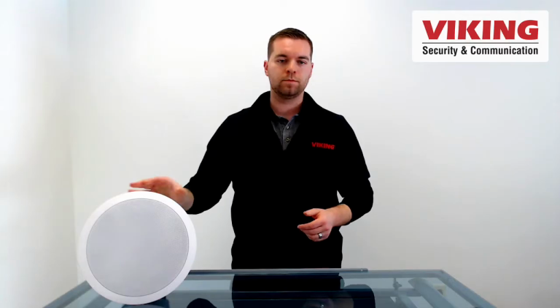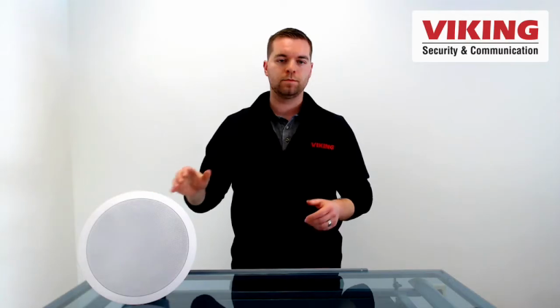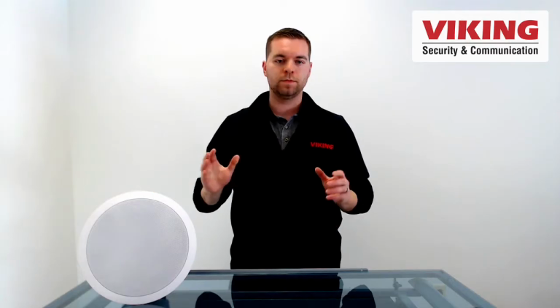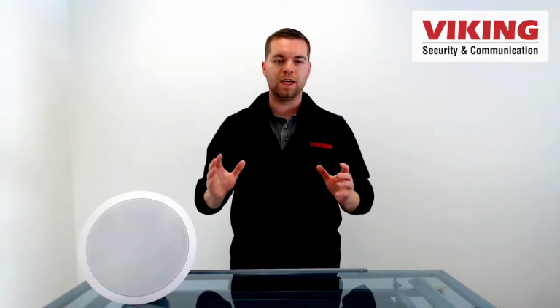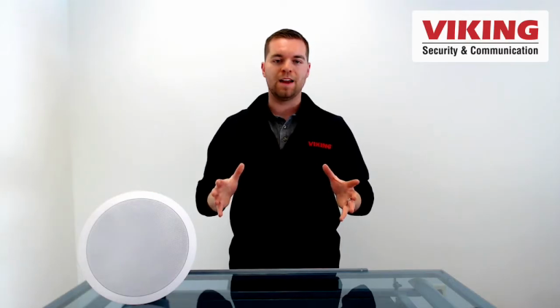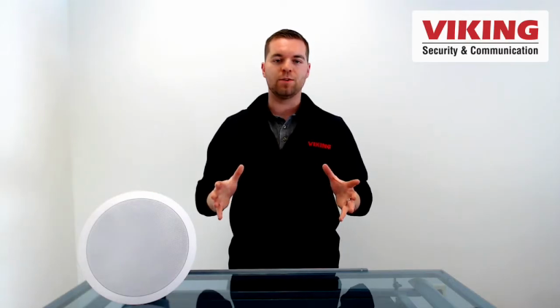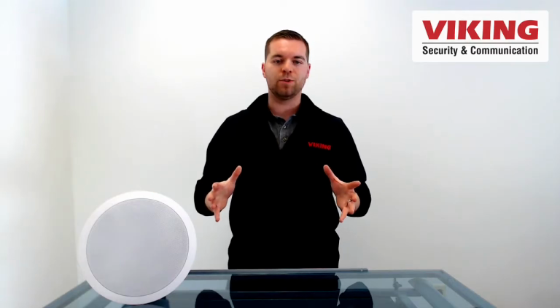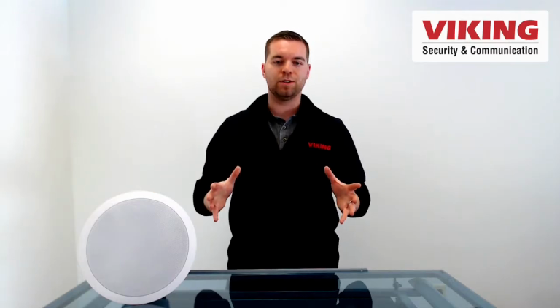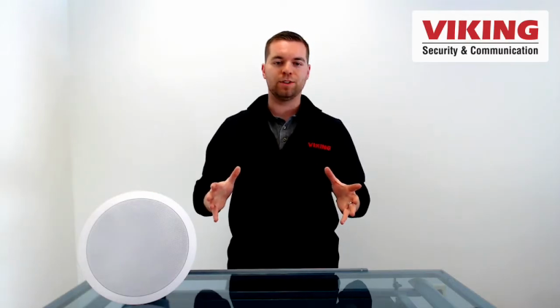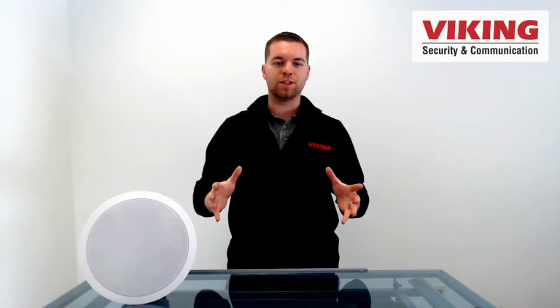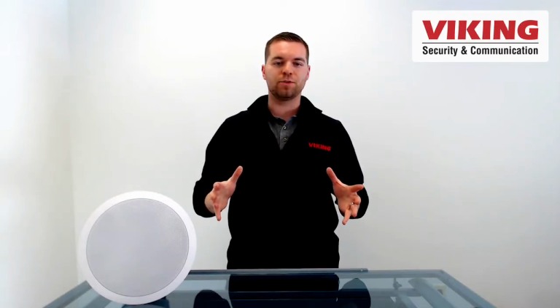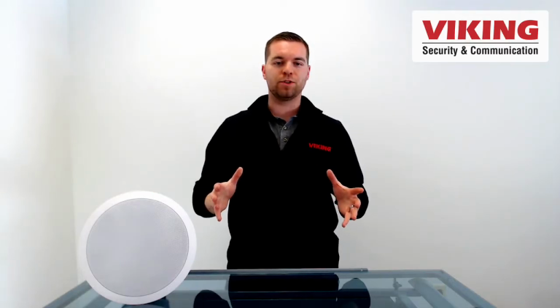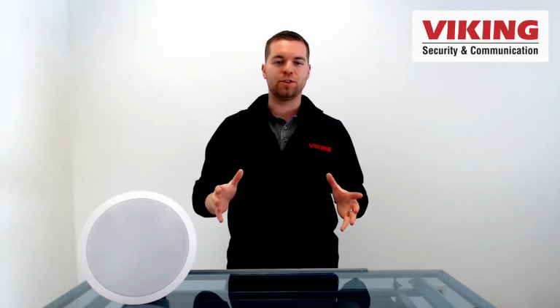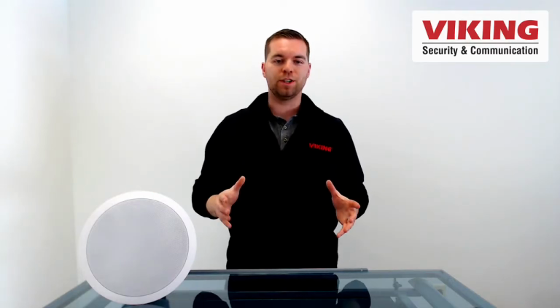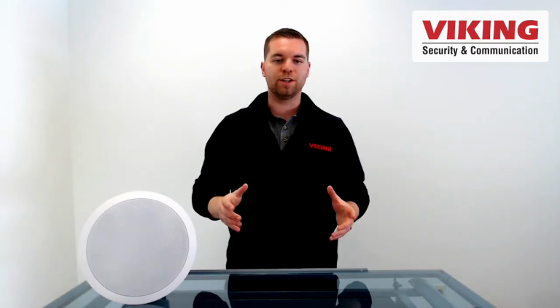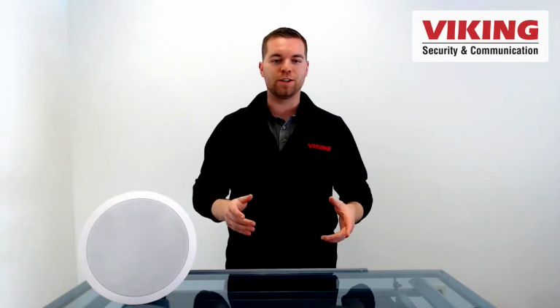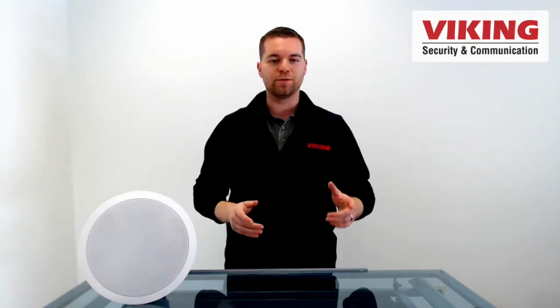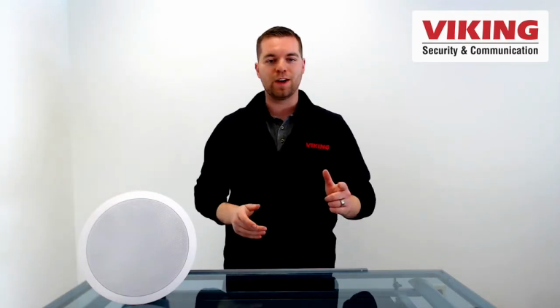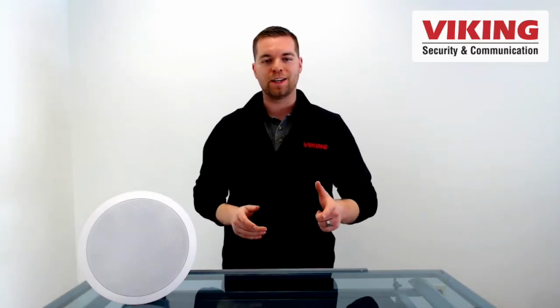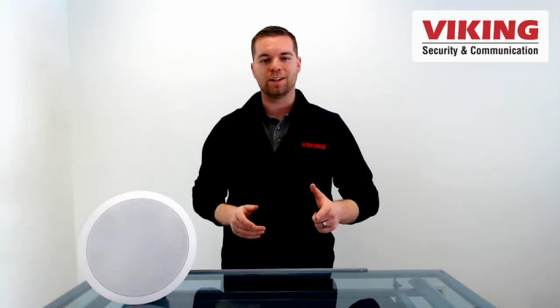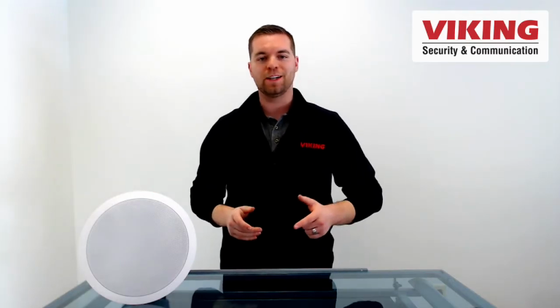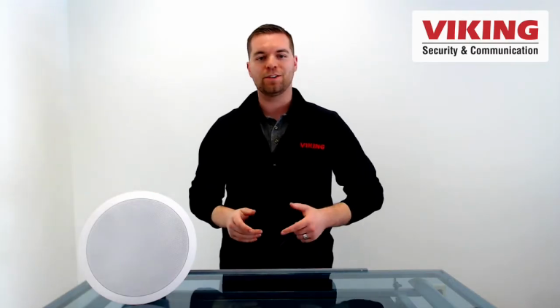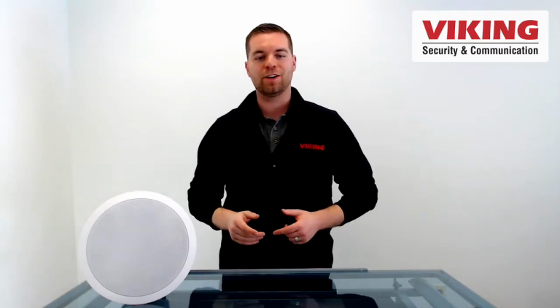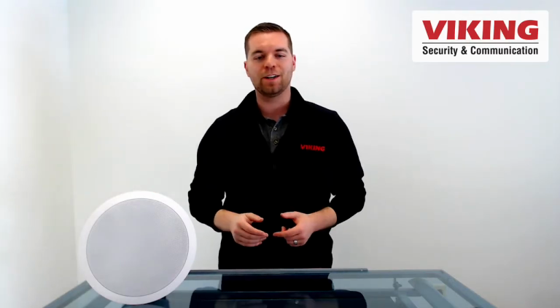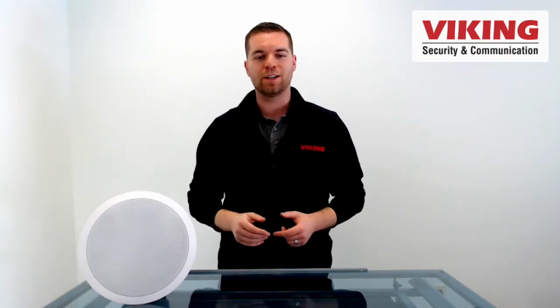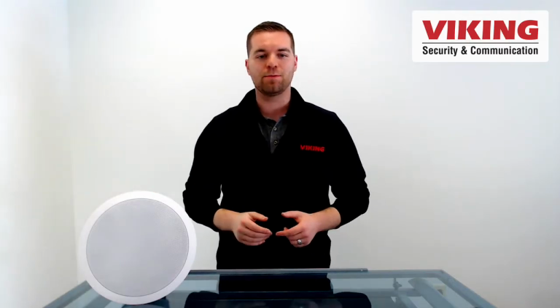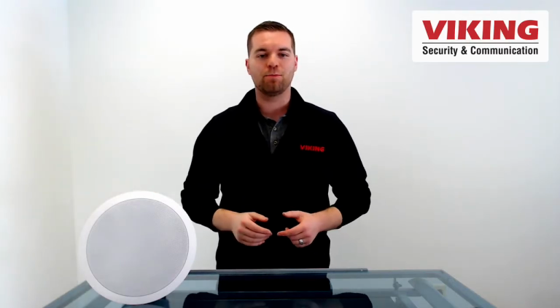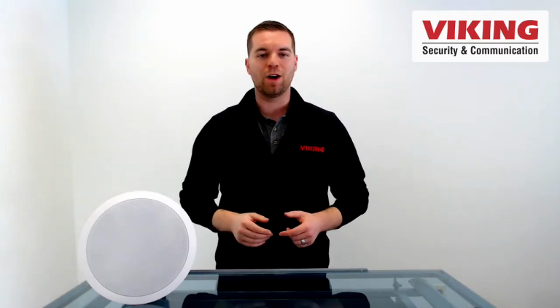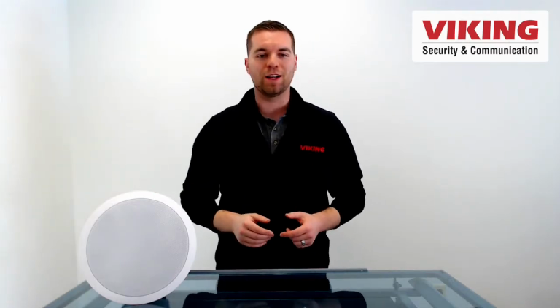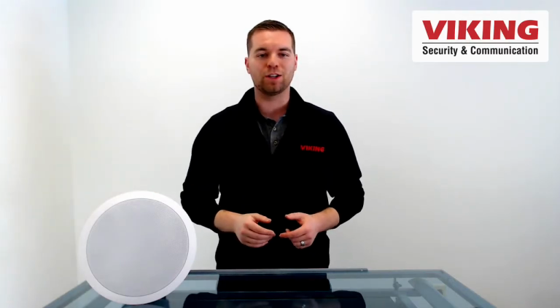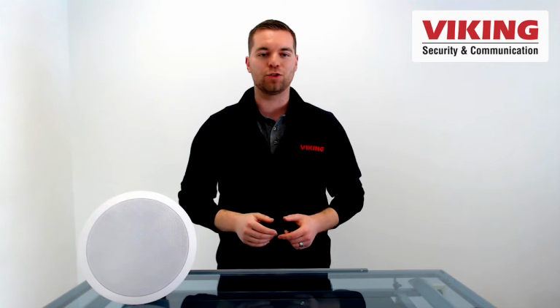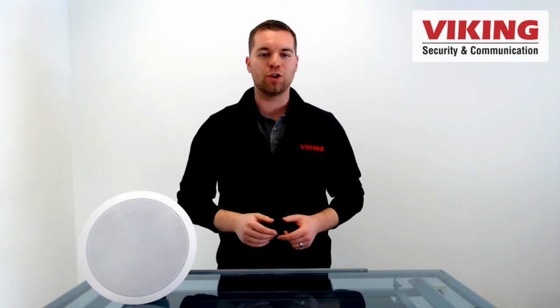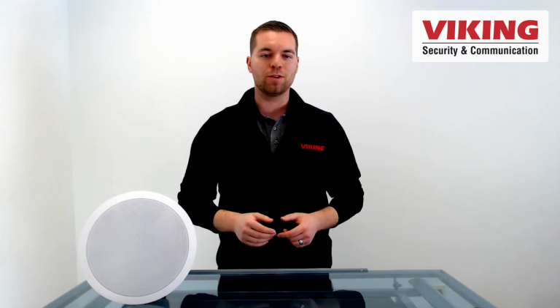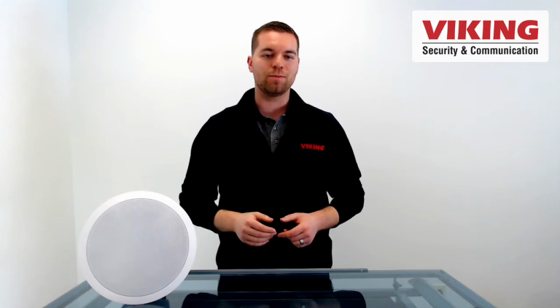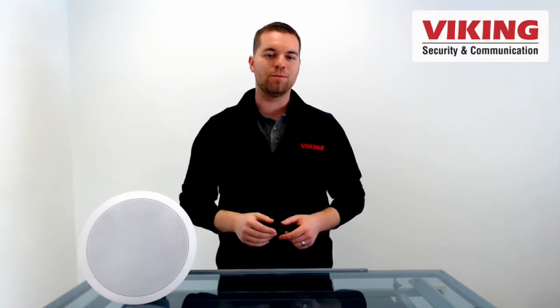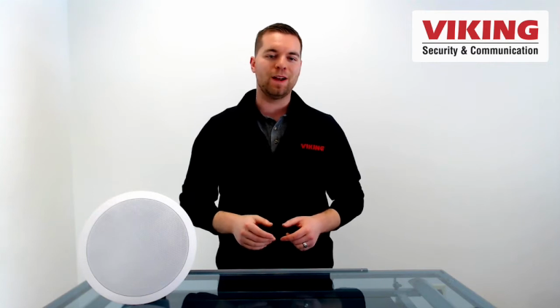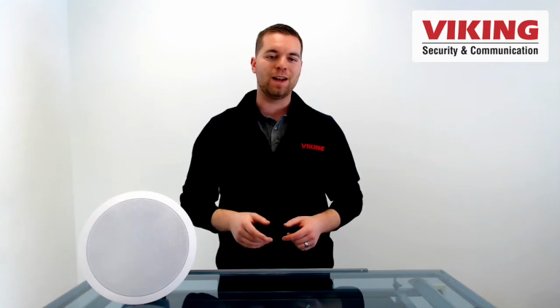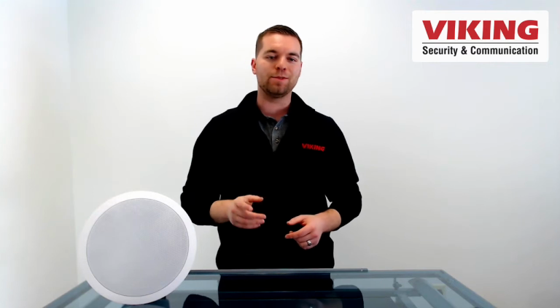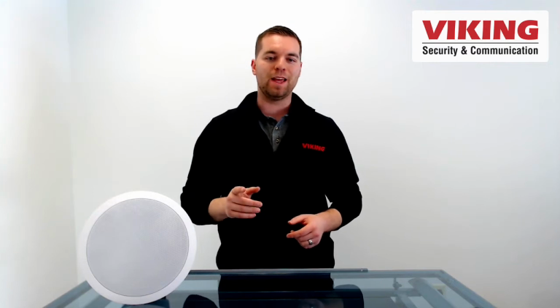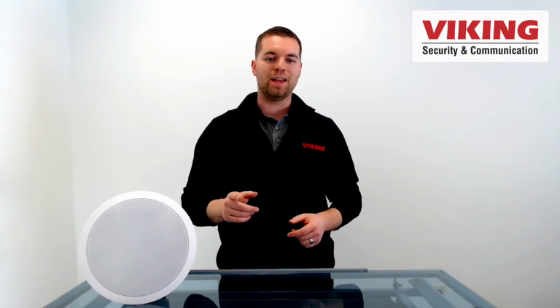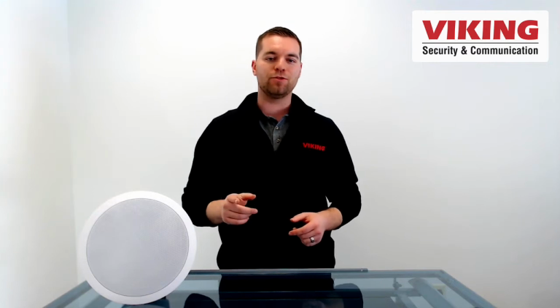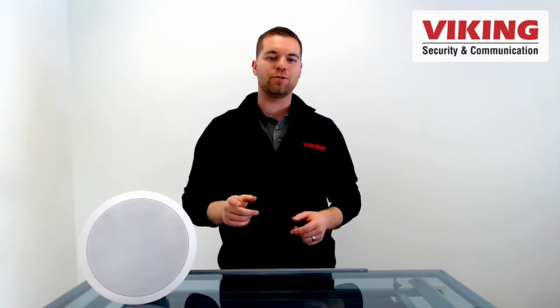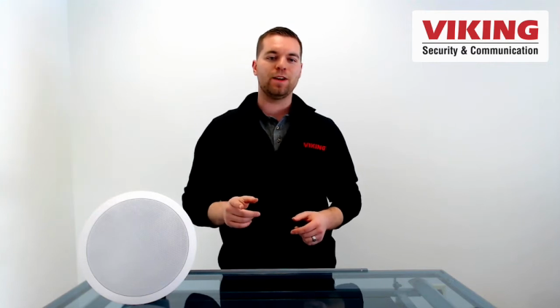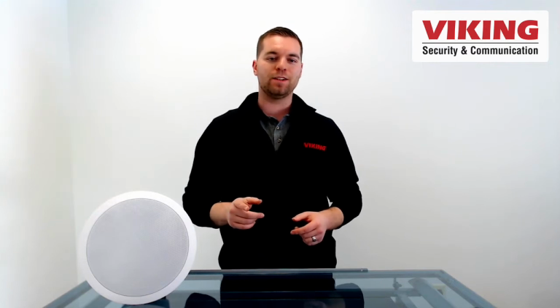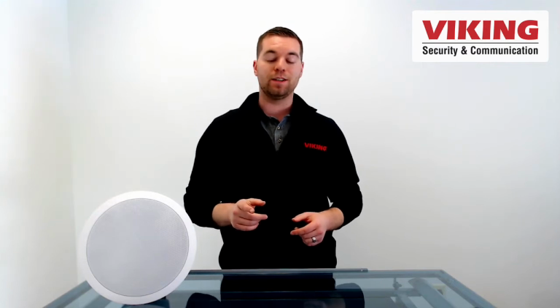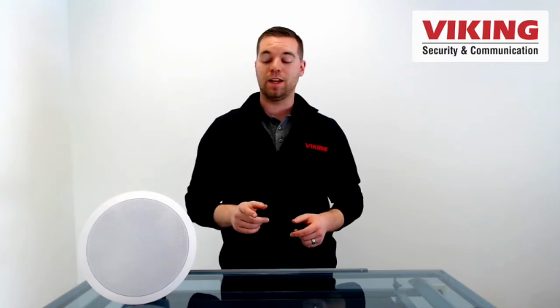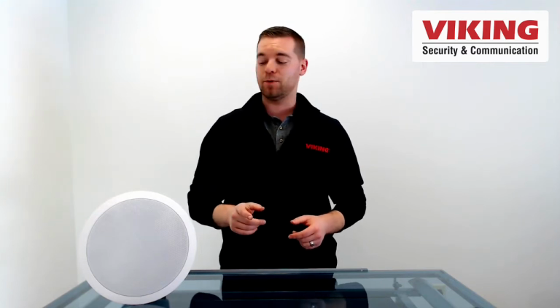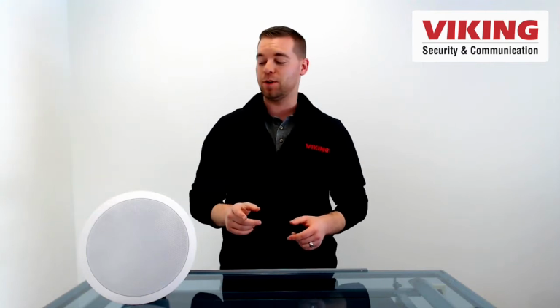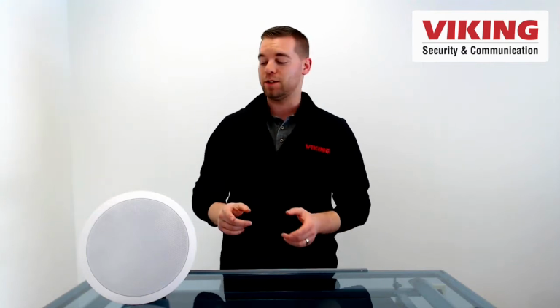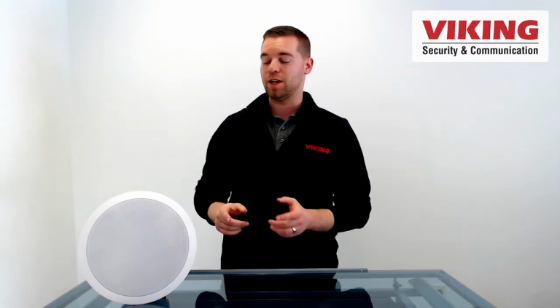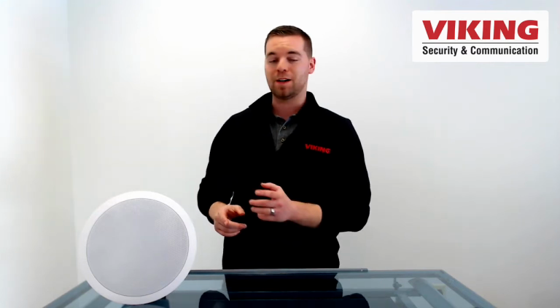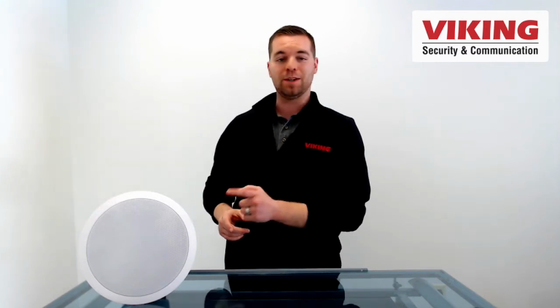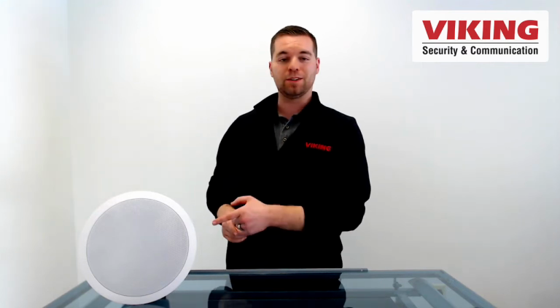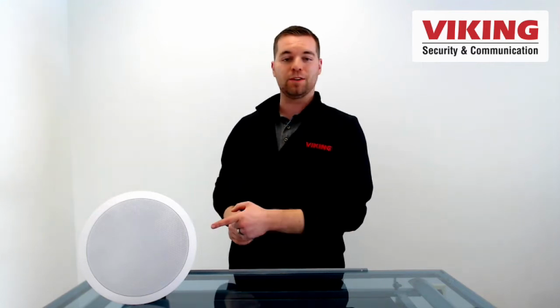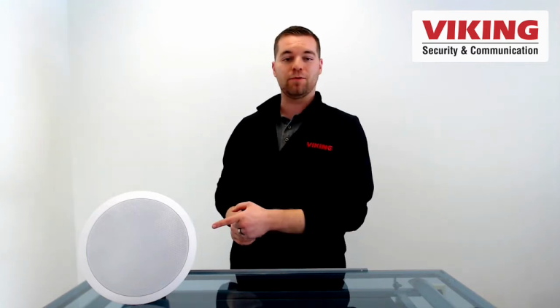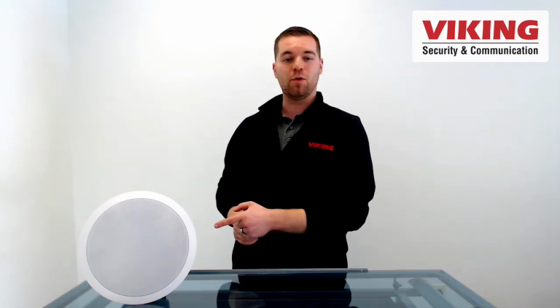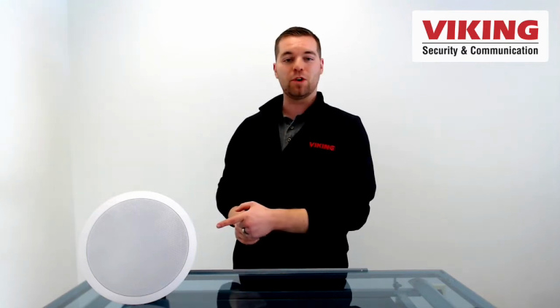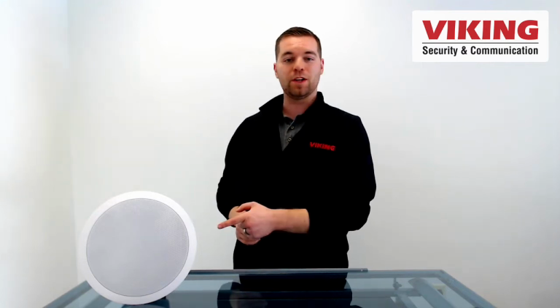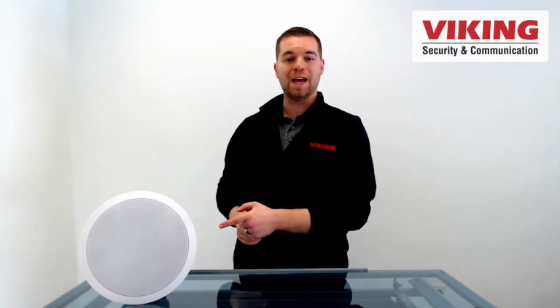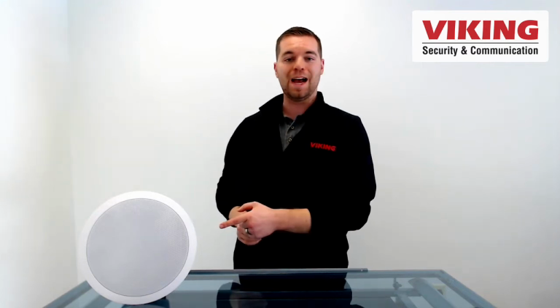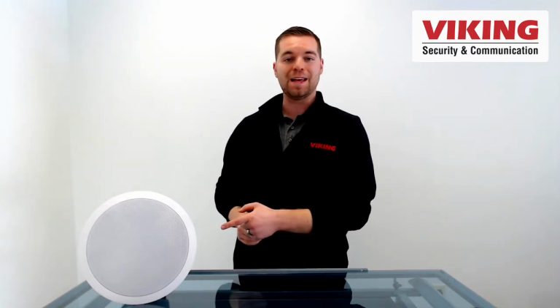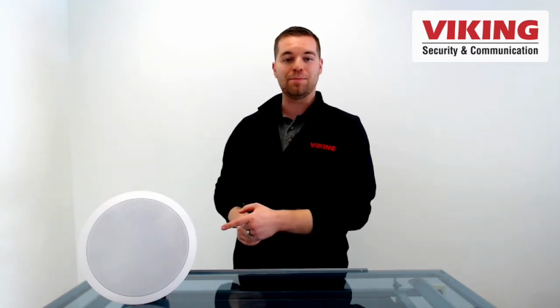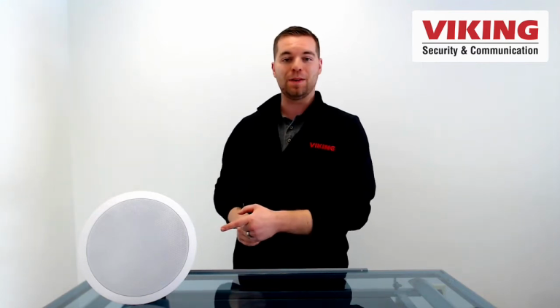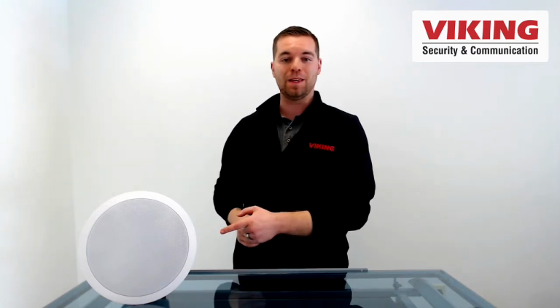Hi everyone, thanks for tuning into this Viking Electronics product short. My name is Andrew, and today we're going to talk about the 40iP.